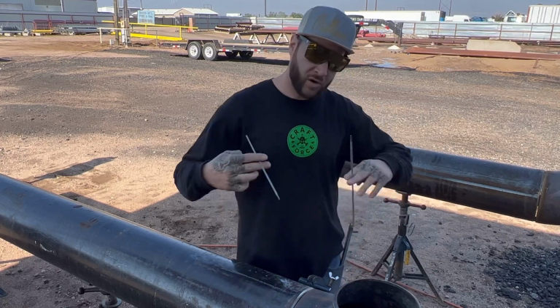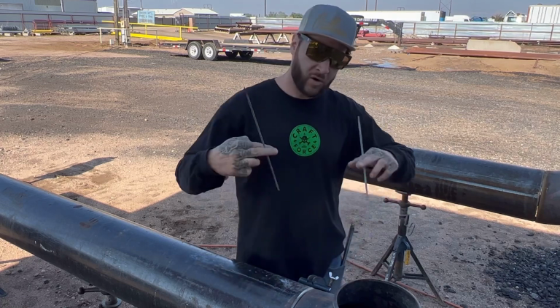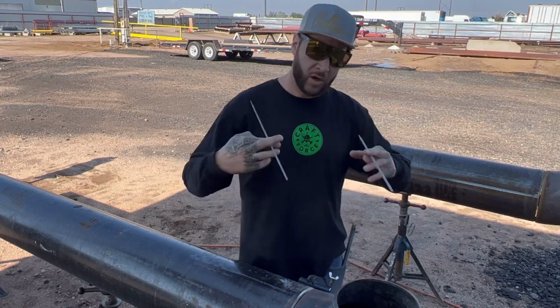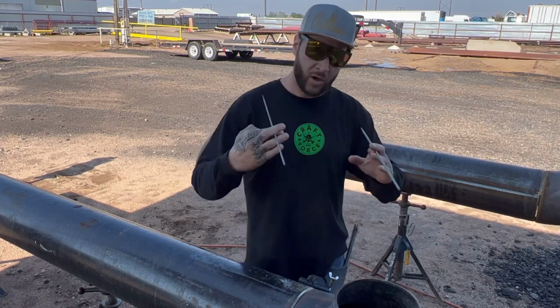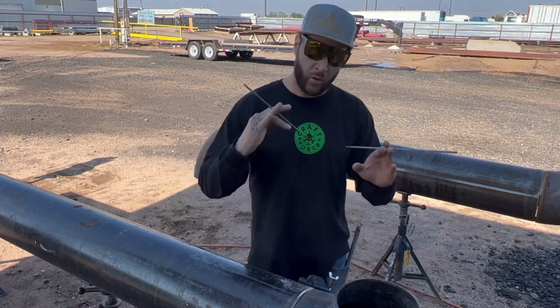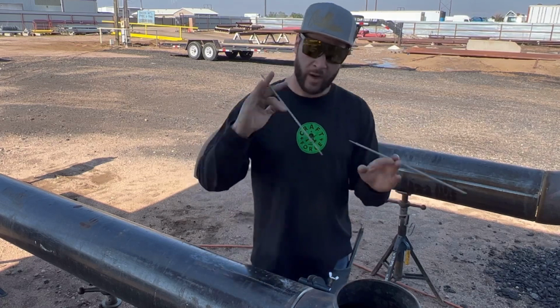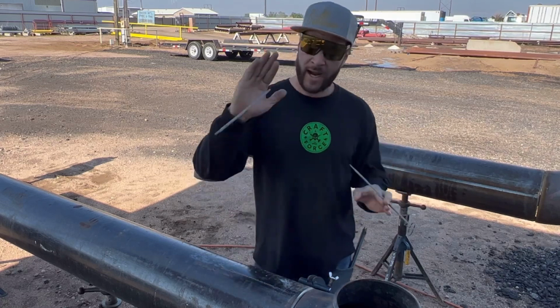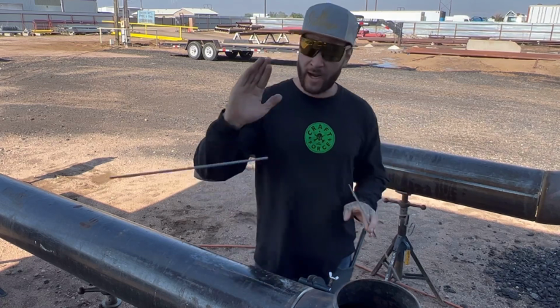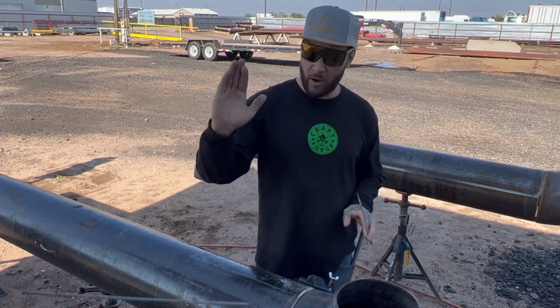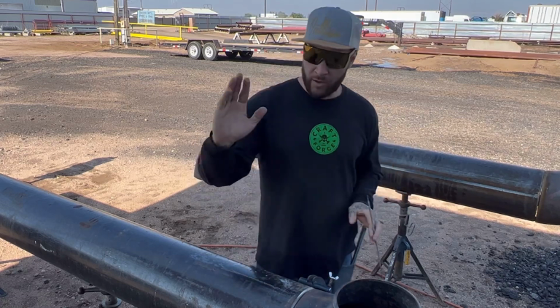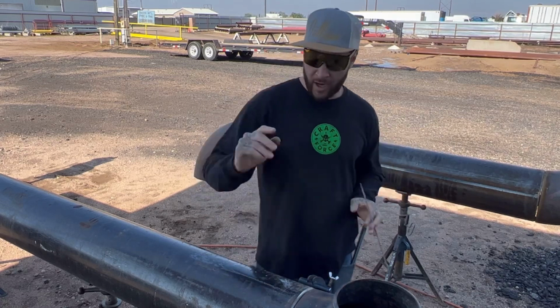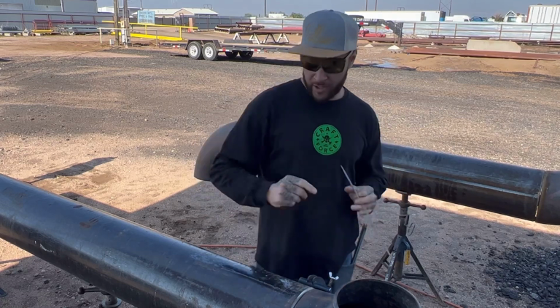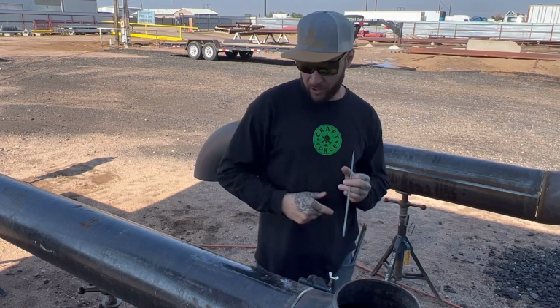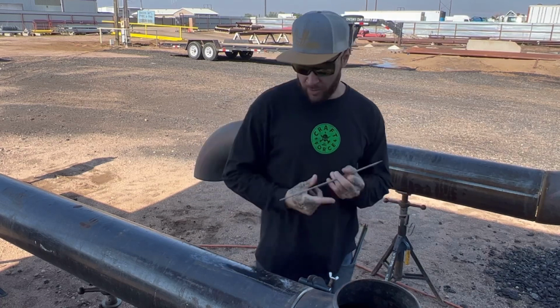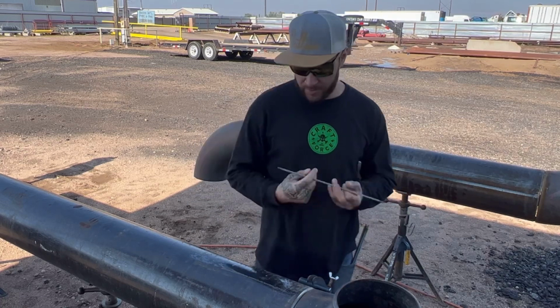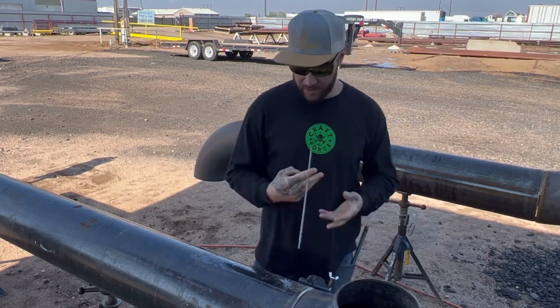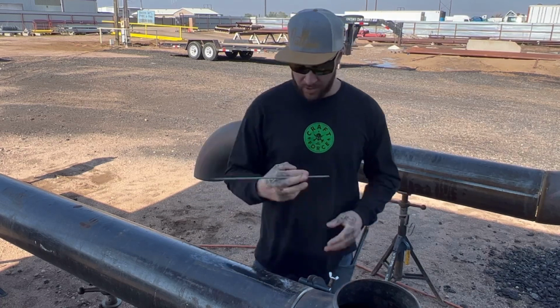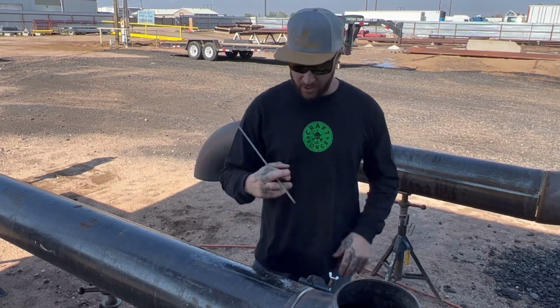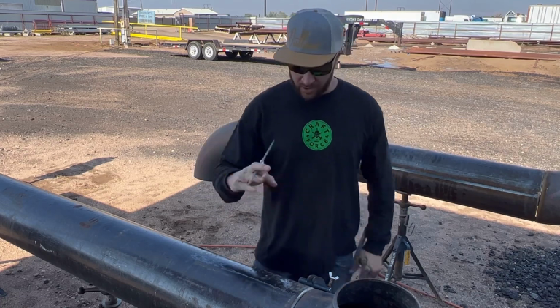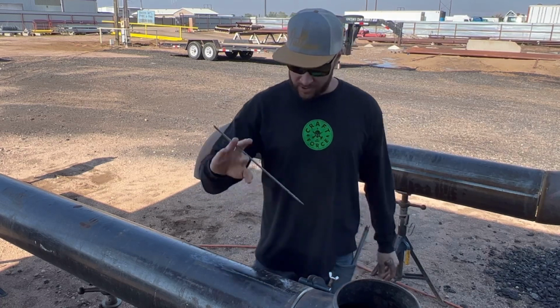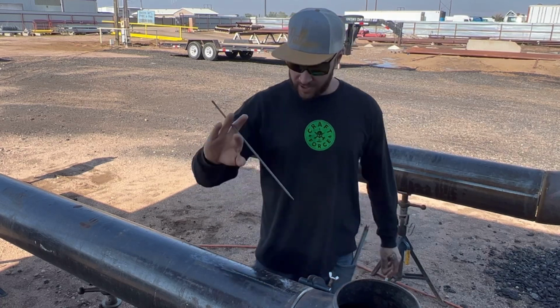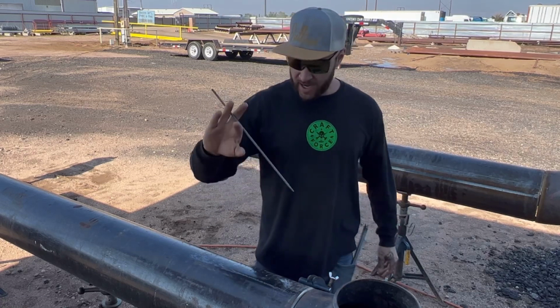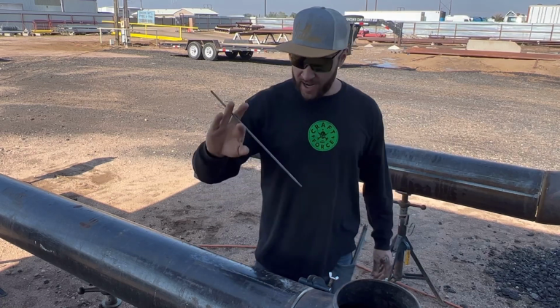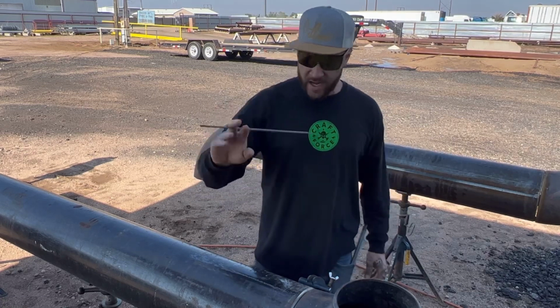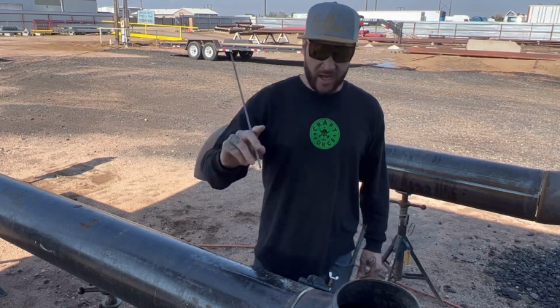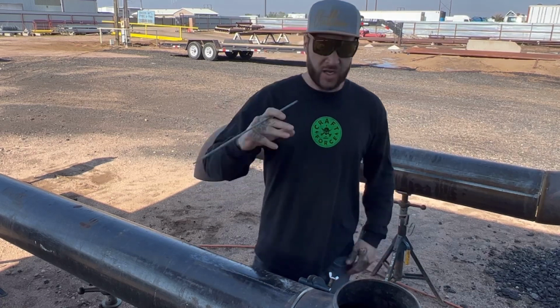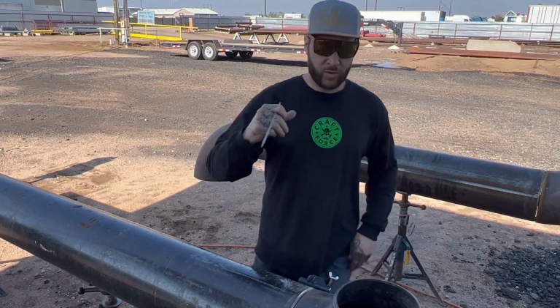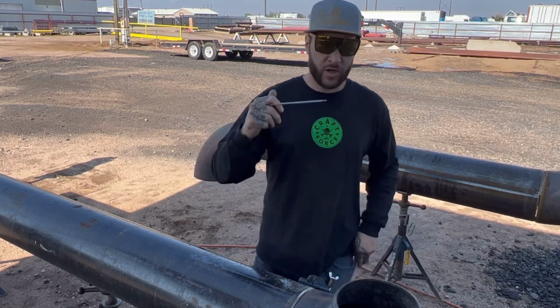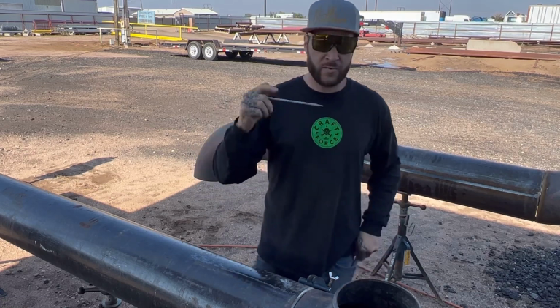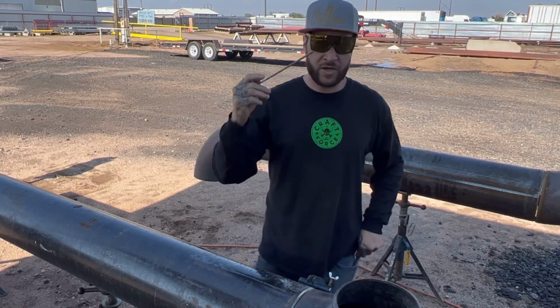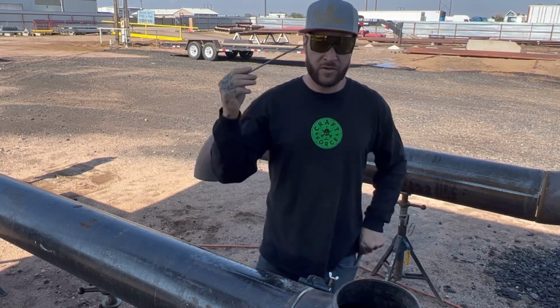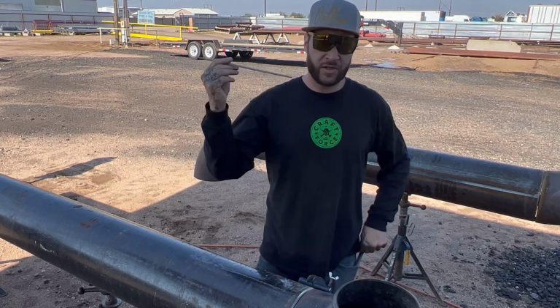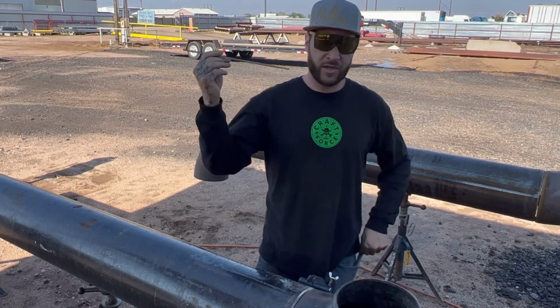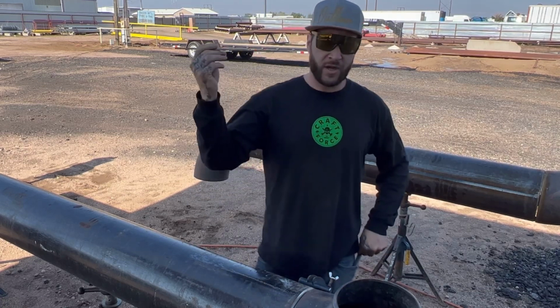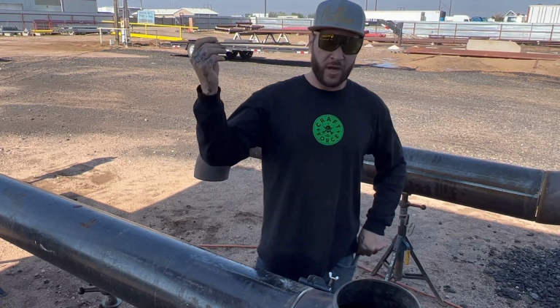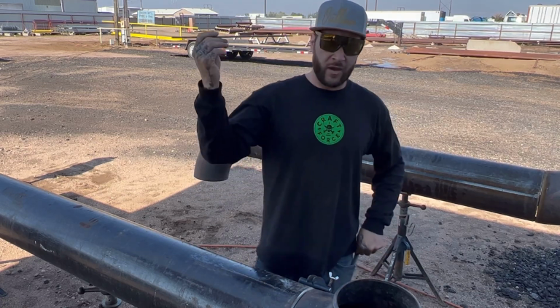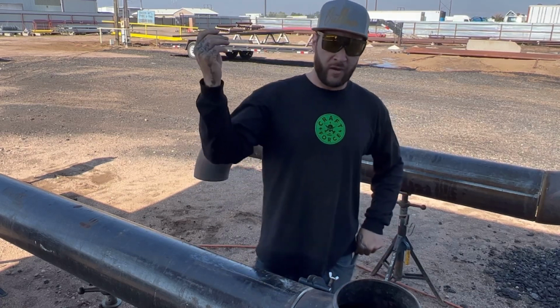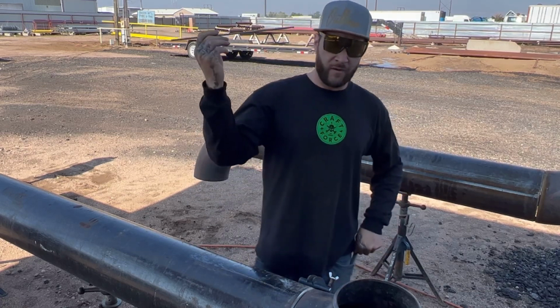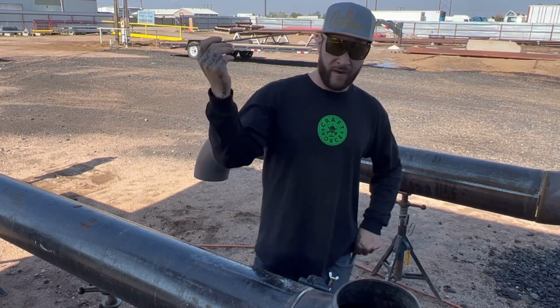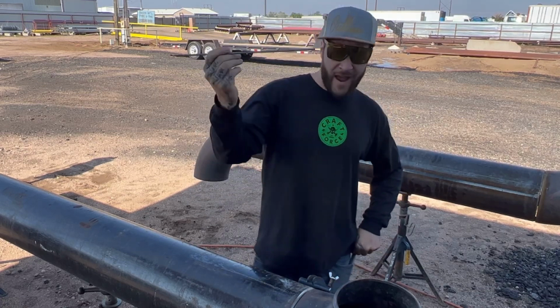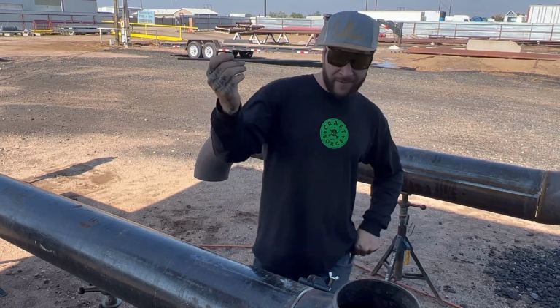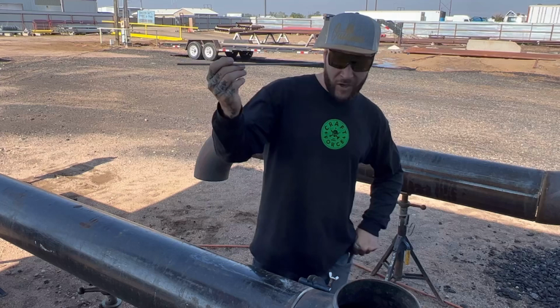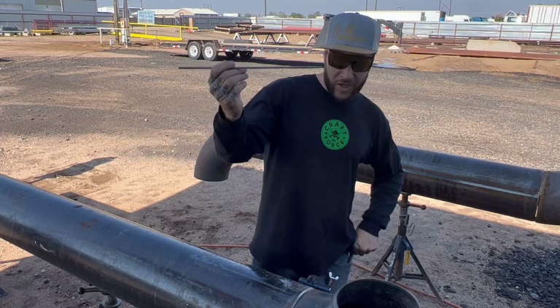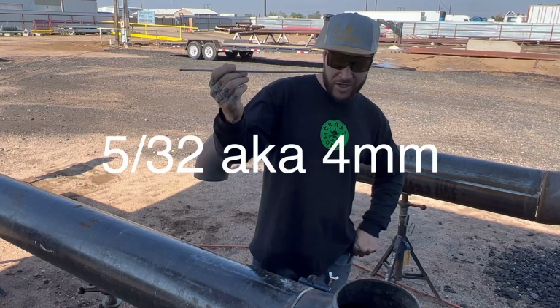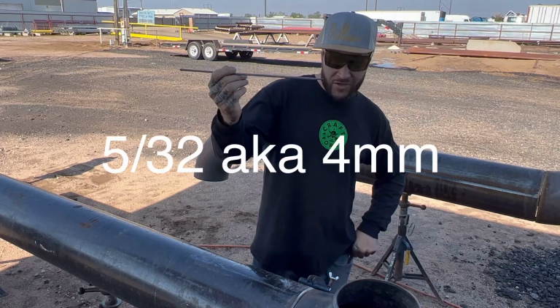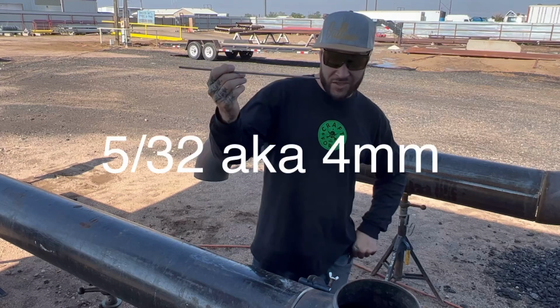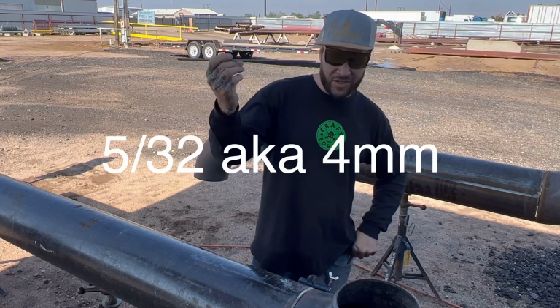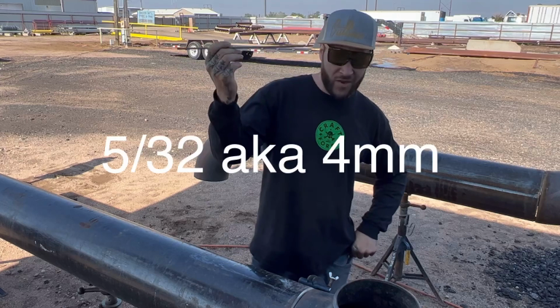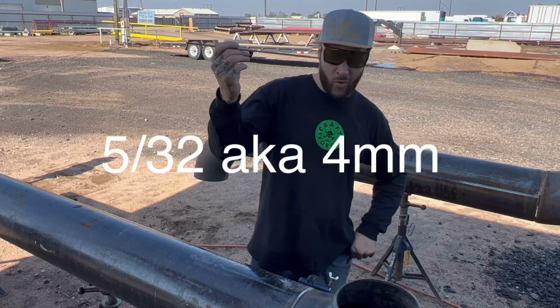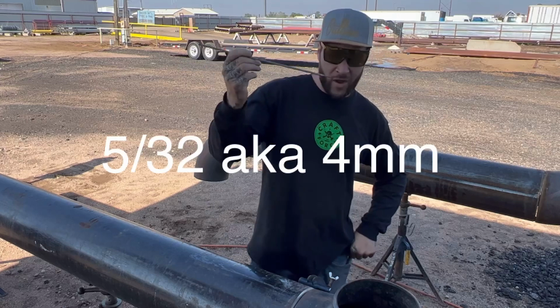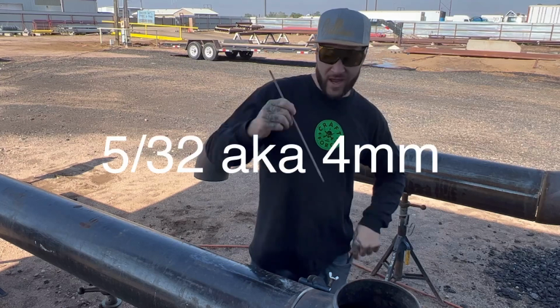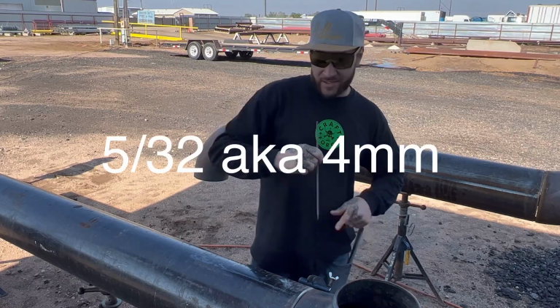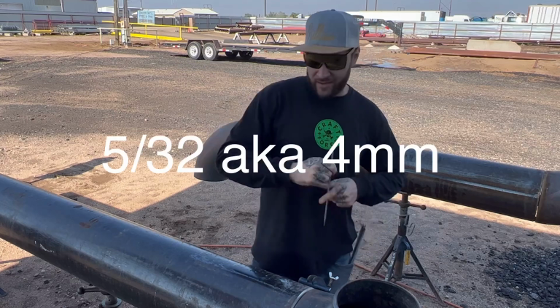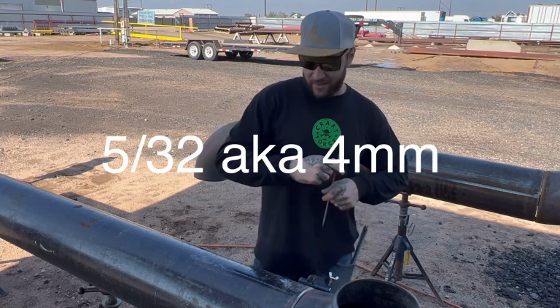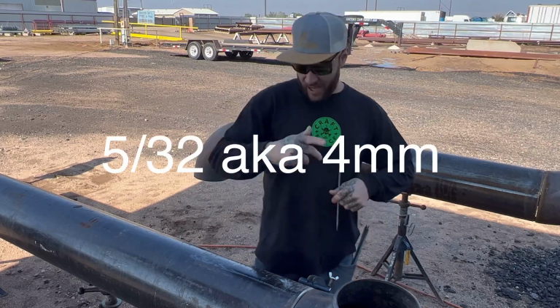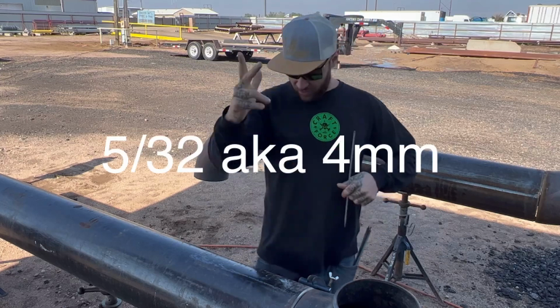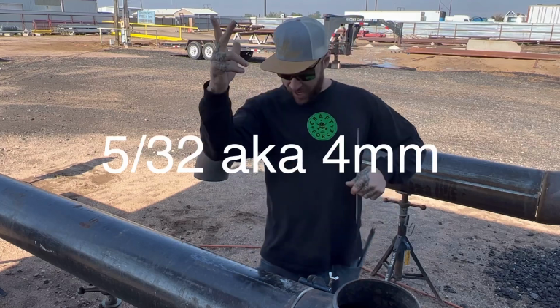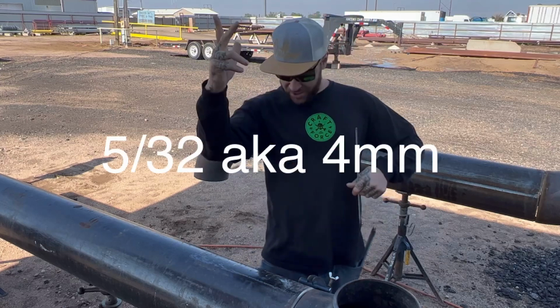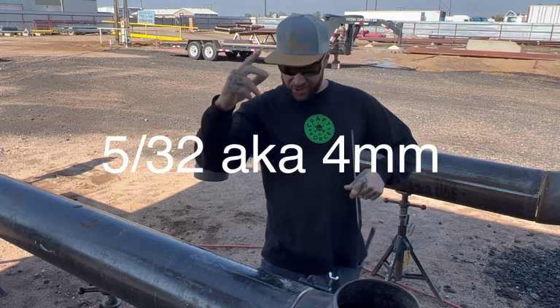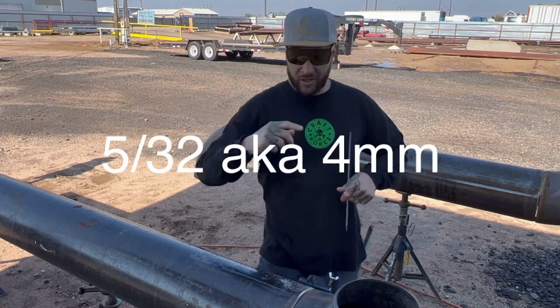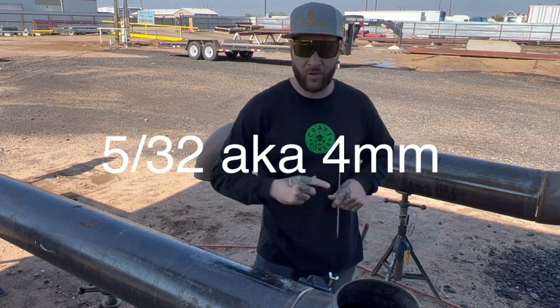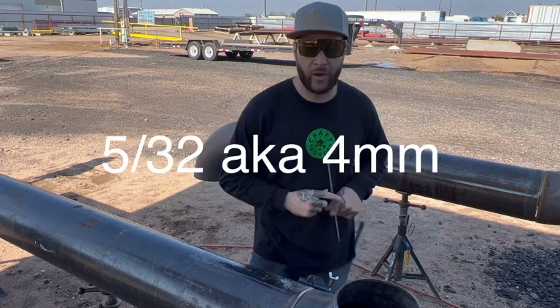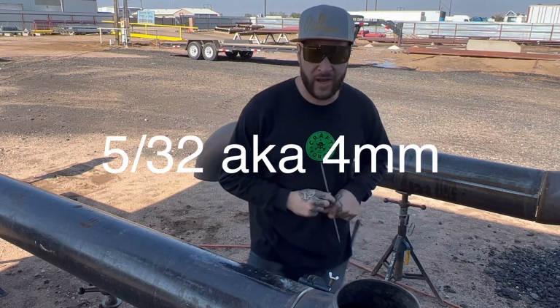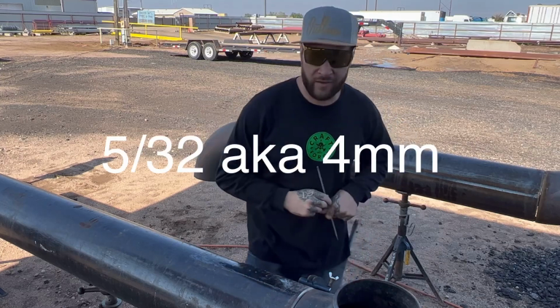So what I got going on here today is we're going to be using 5/32s instead of 1/8th. That's why I chucked the 1/8th.